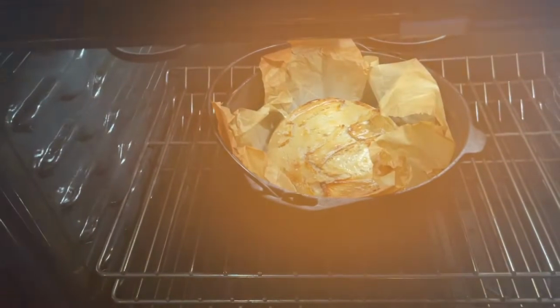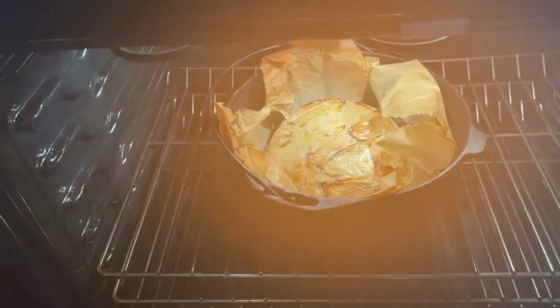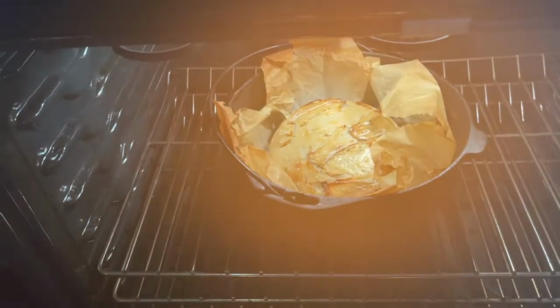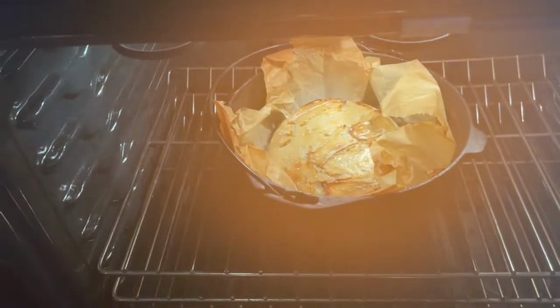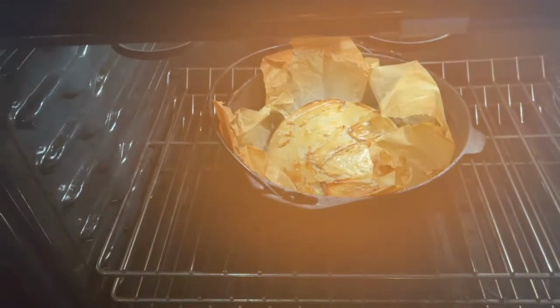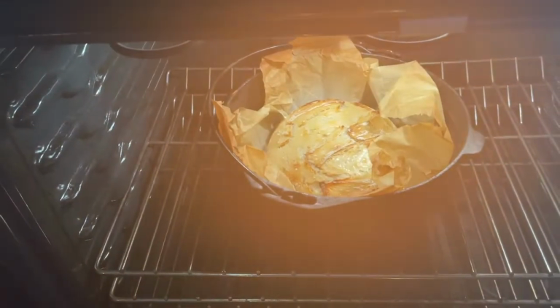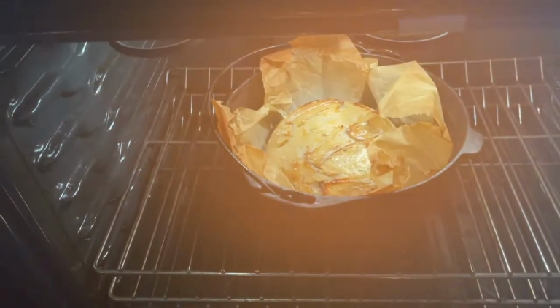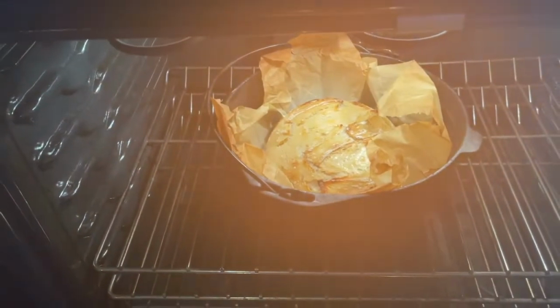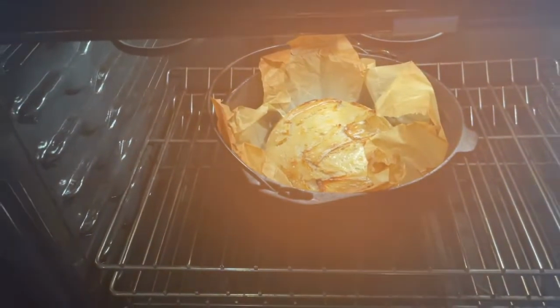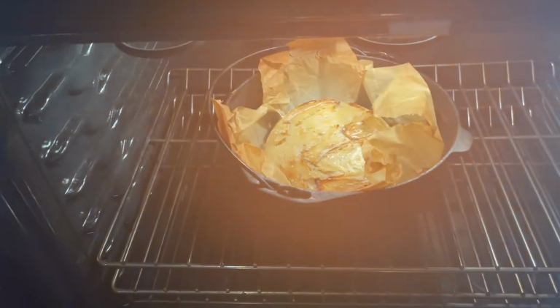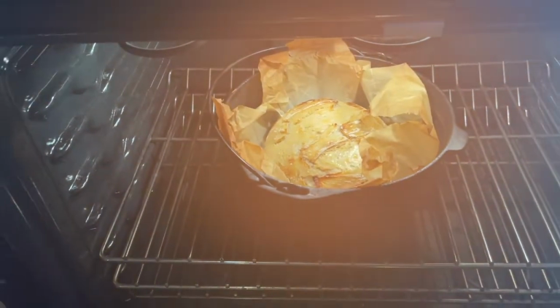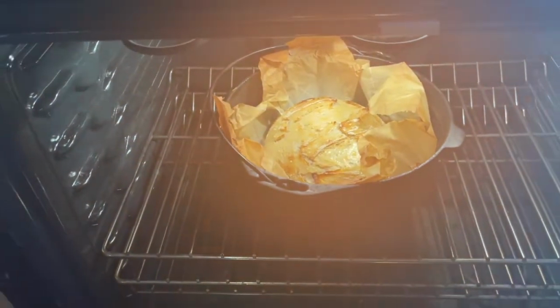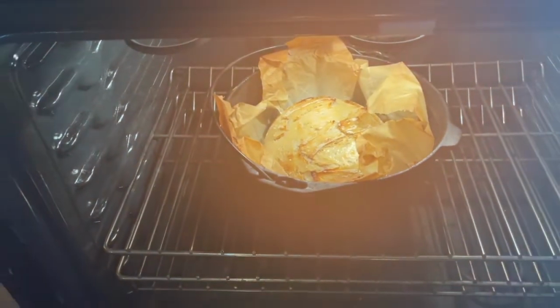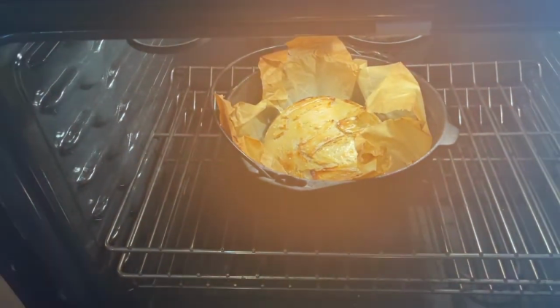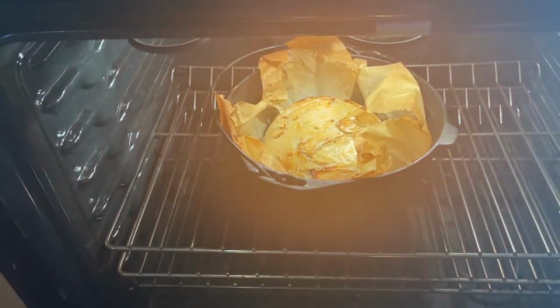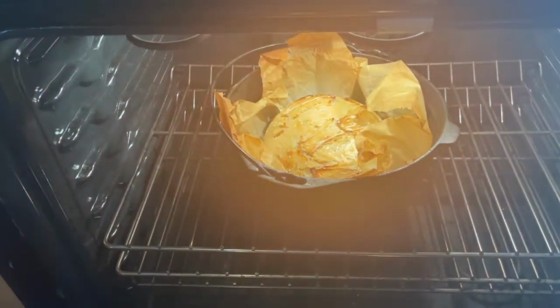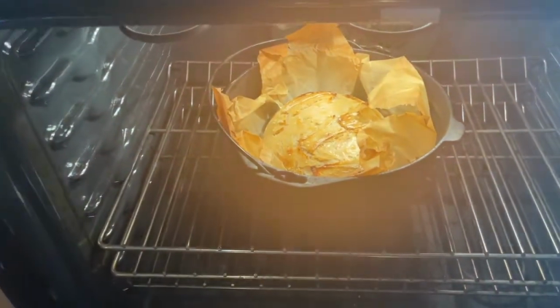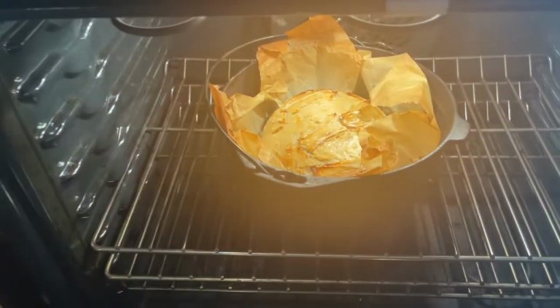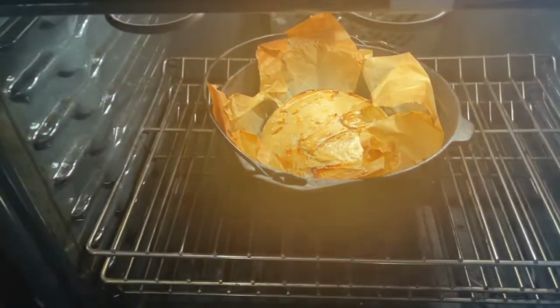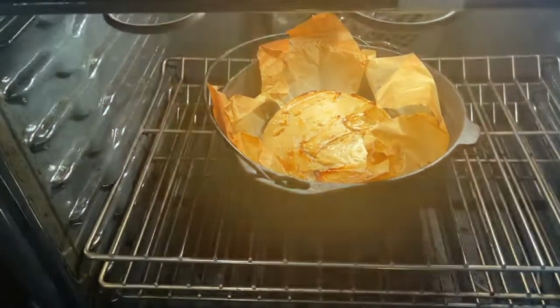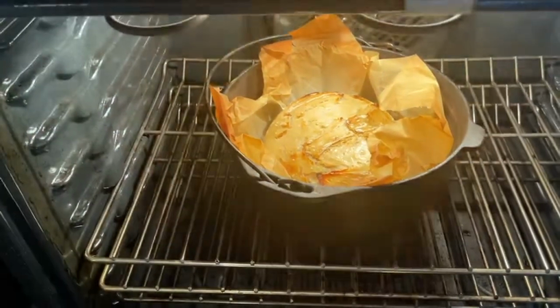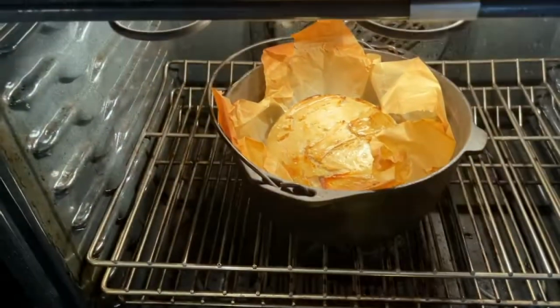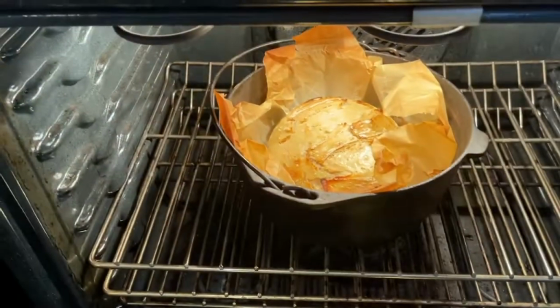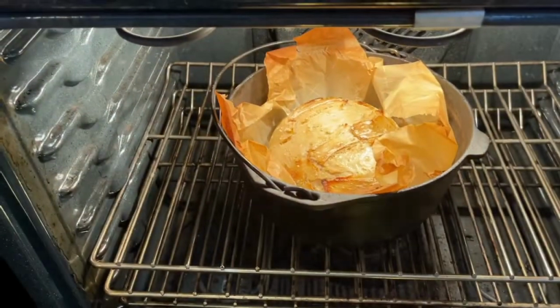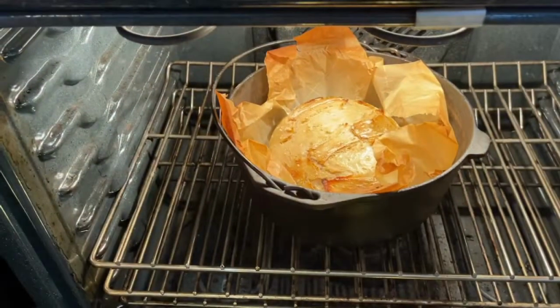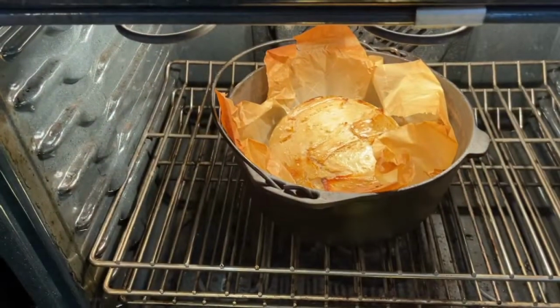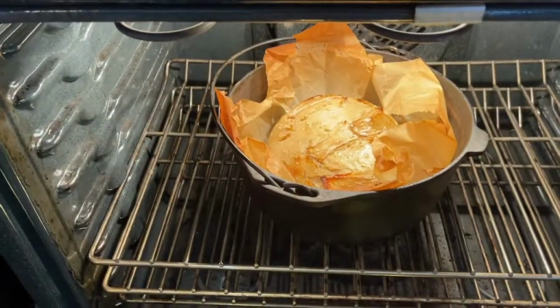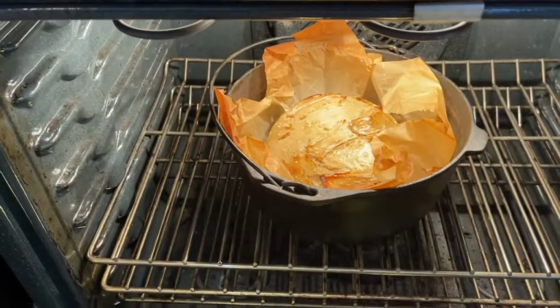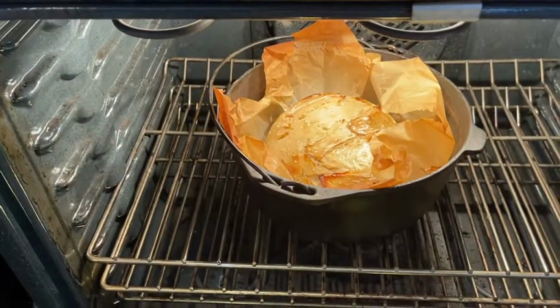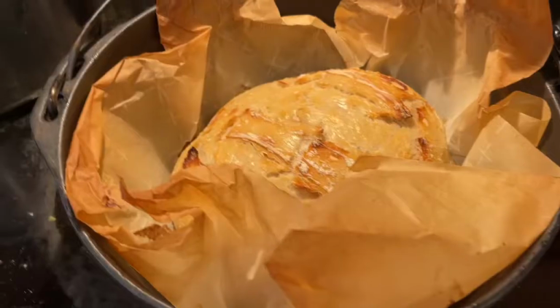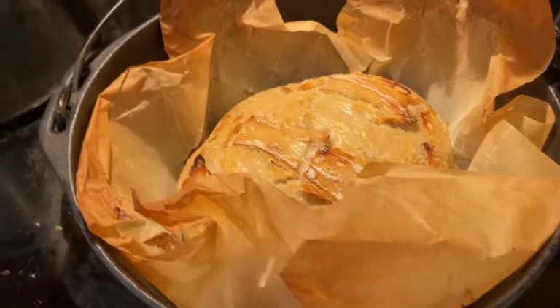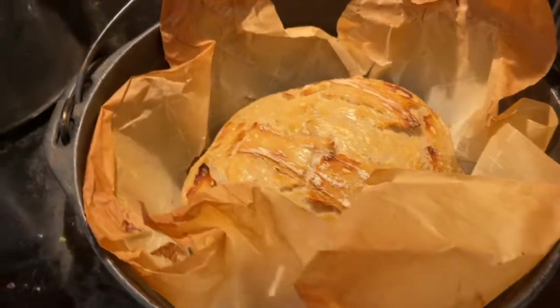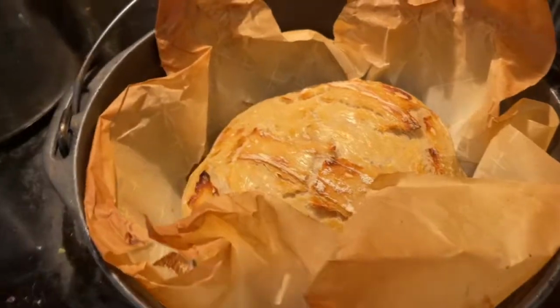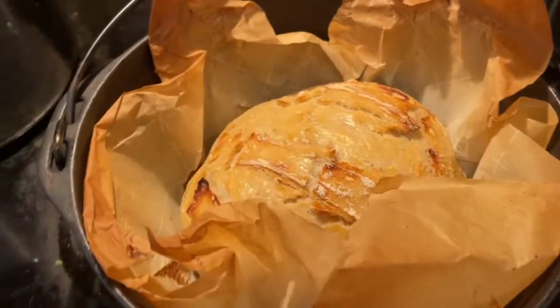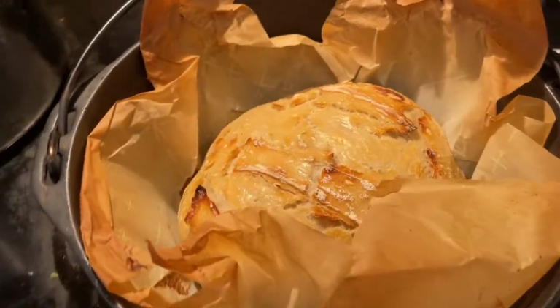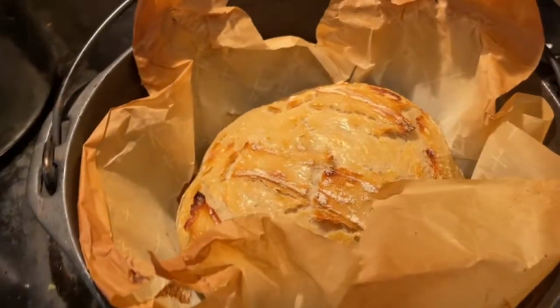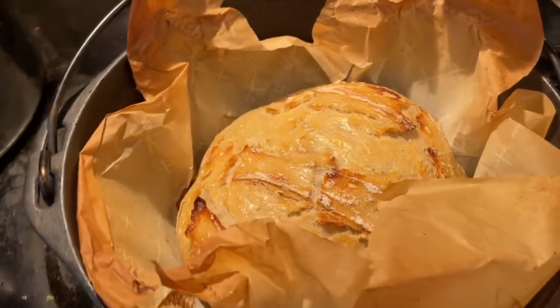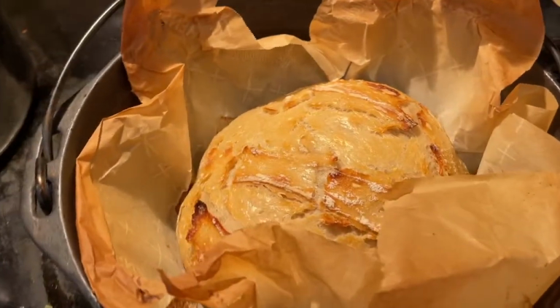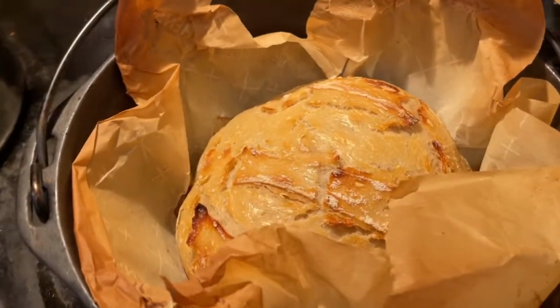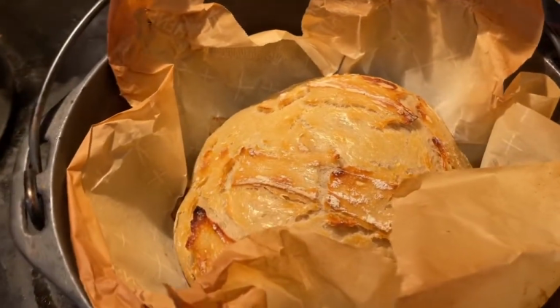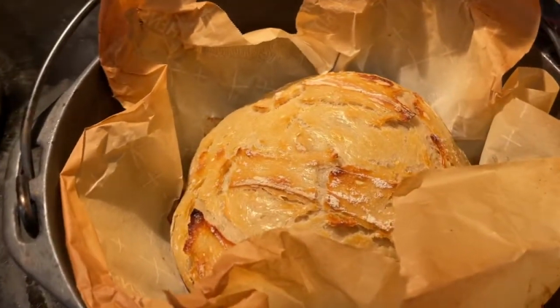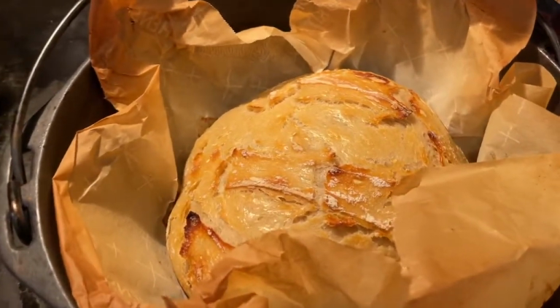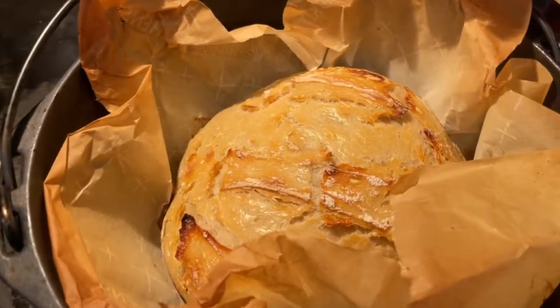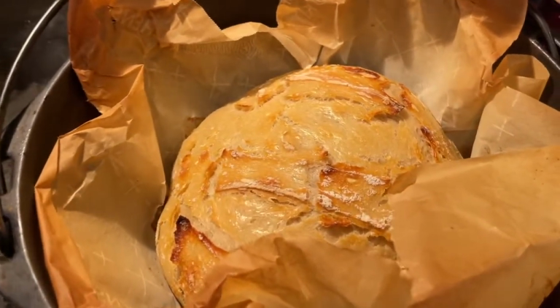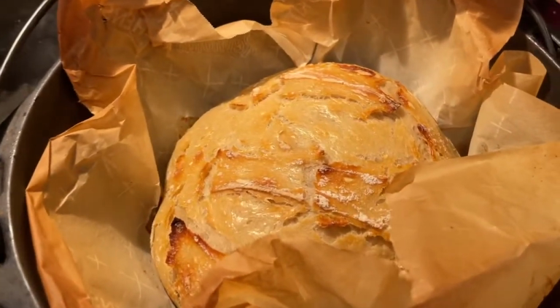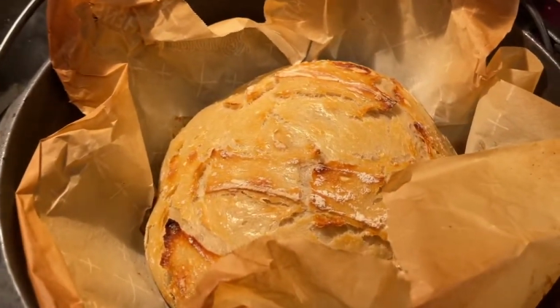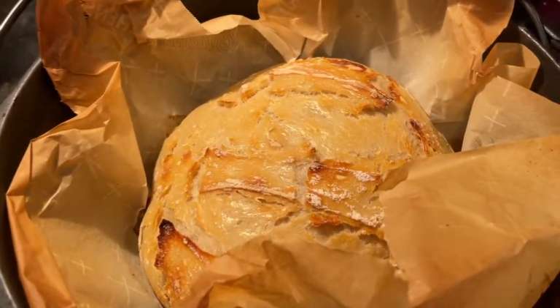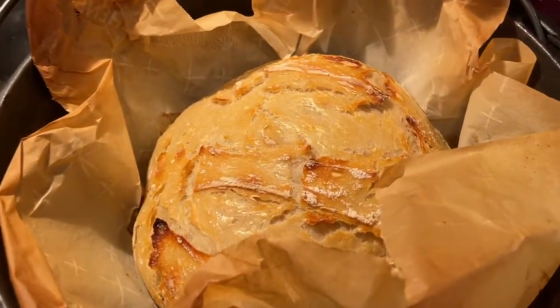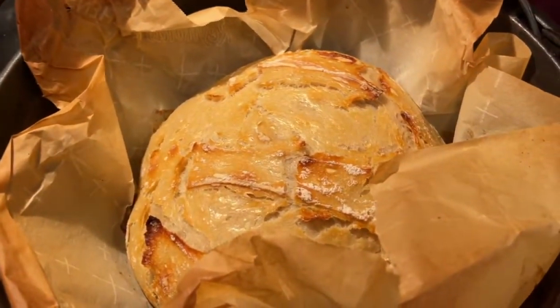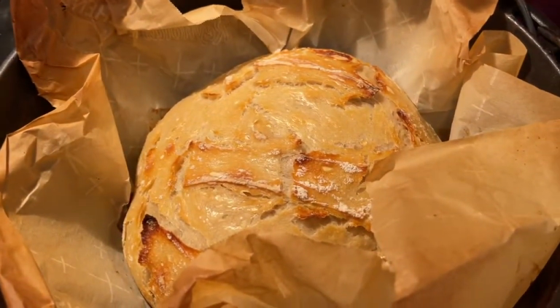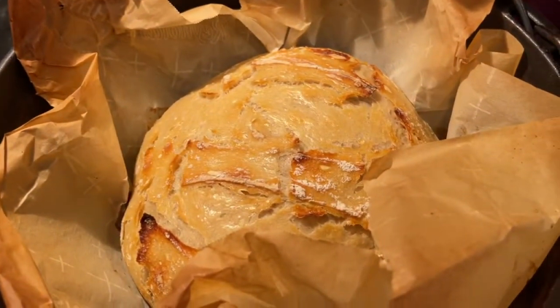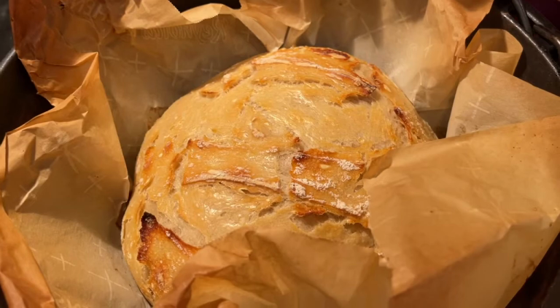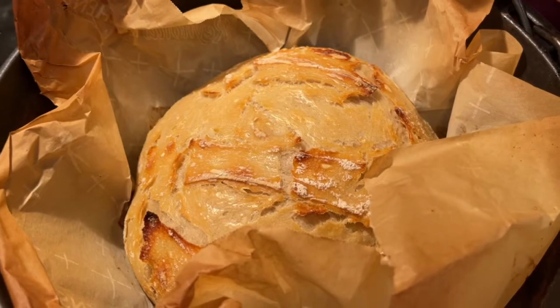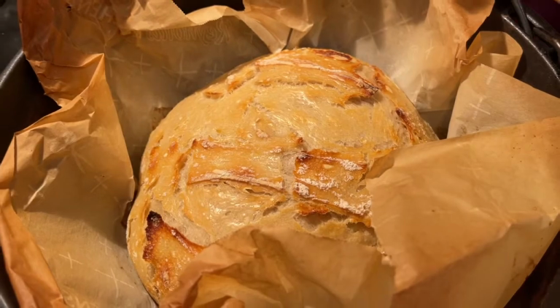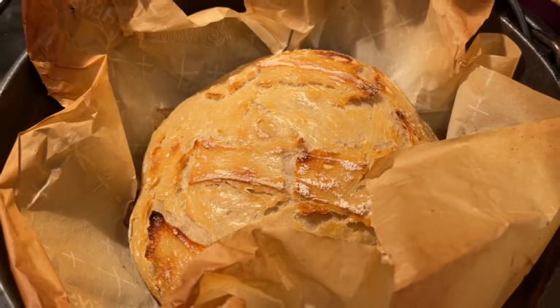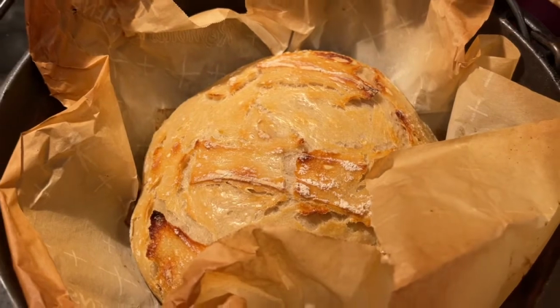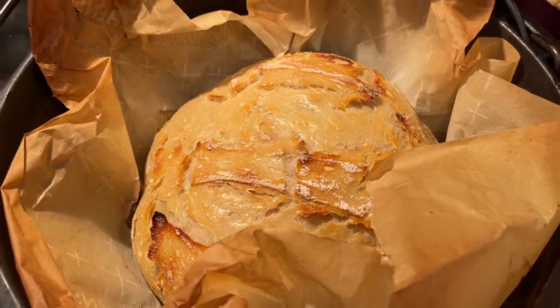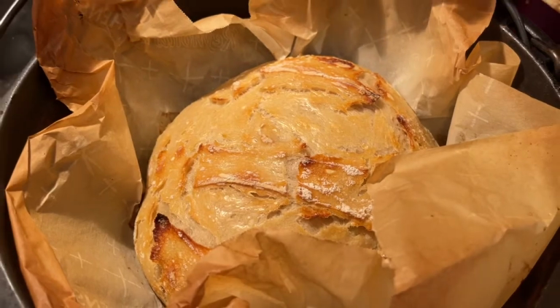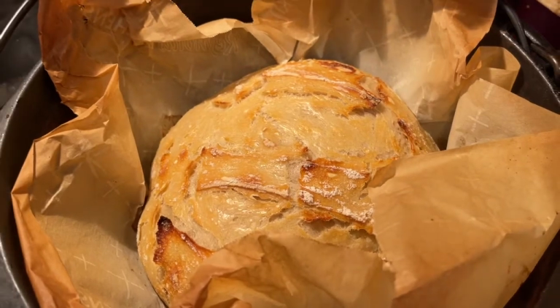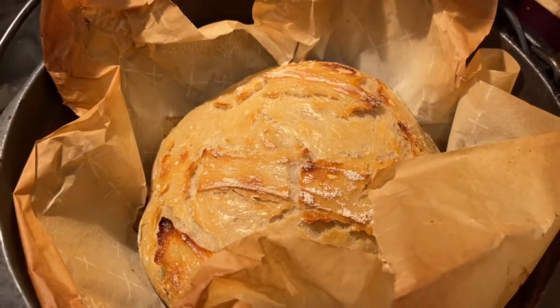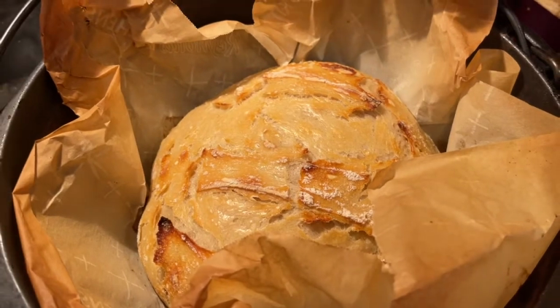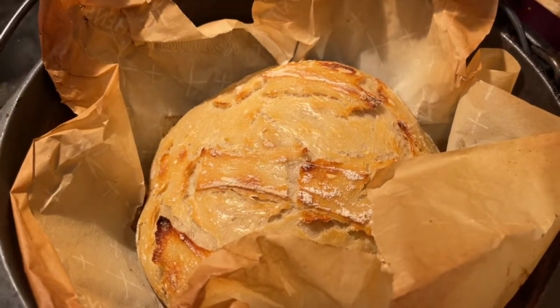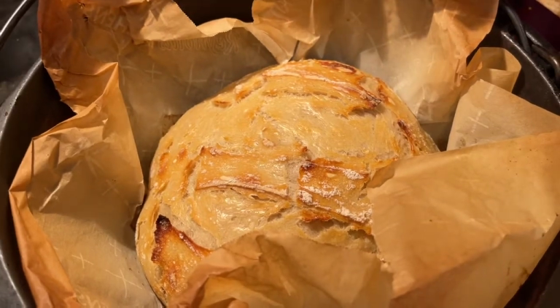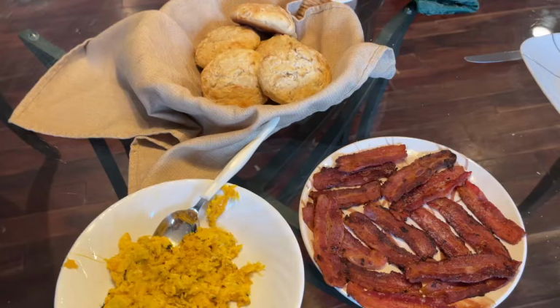We start off with bread. Like I said, we eat a lot of bread. It's almost like an everyday thing, probably.